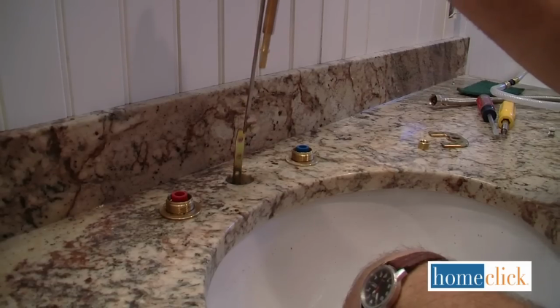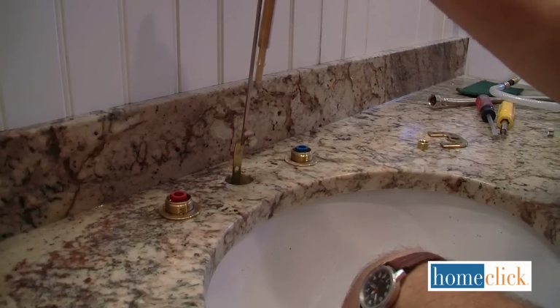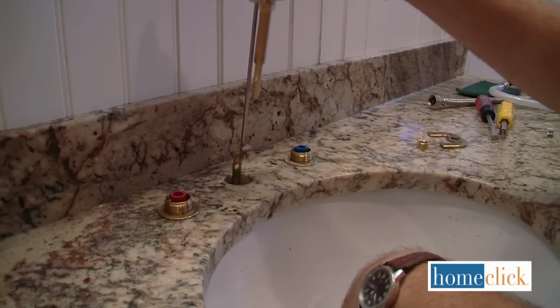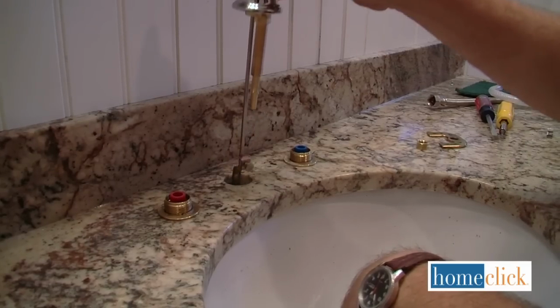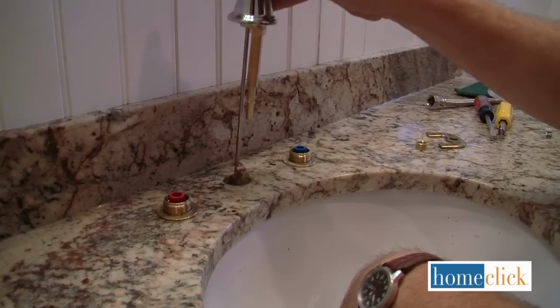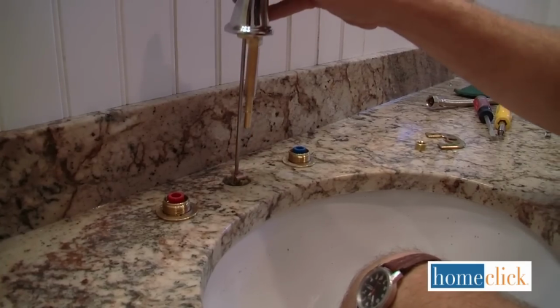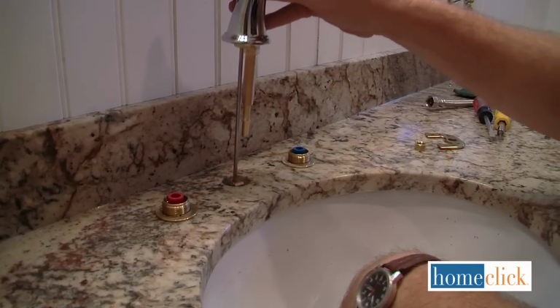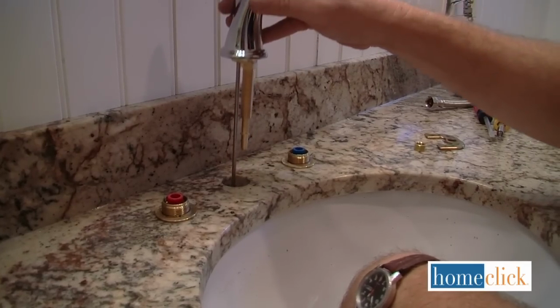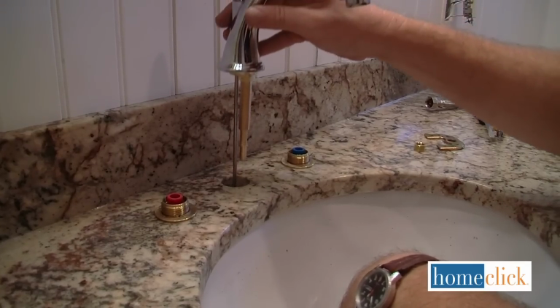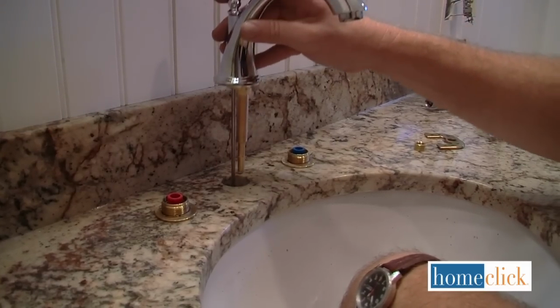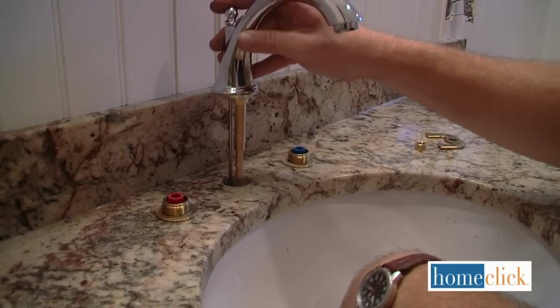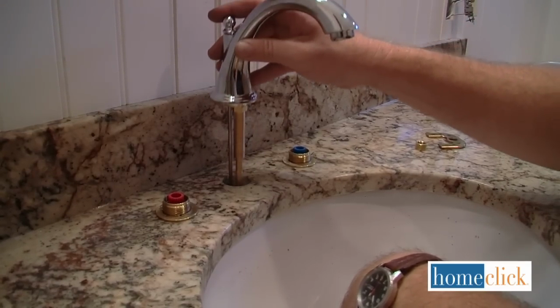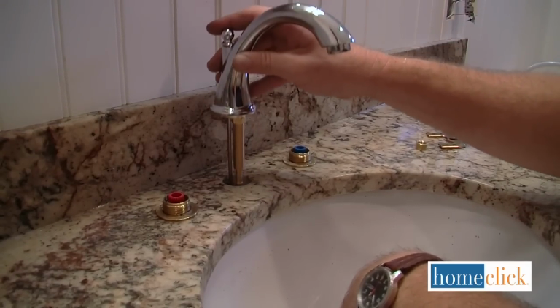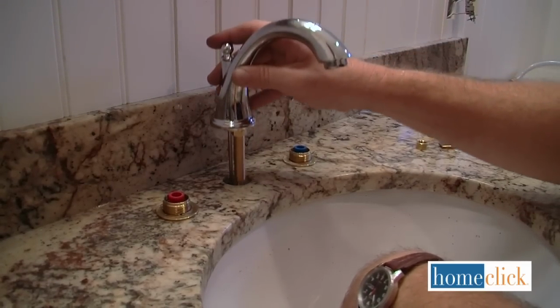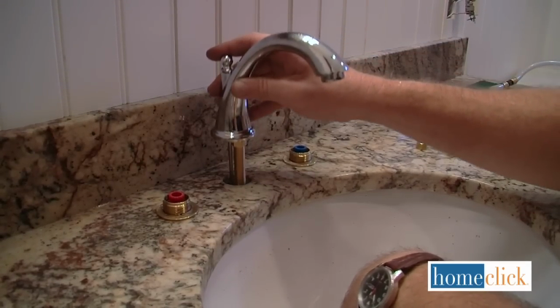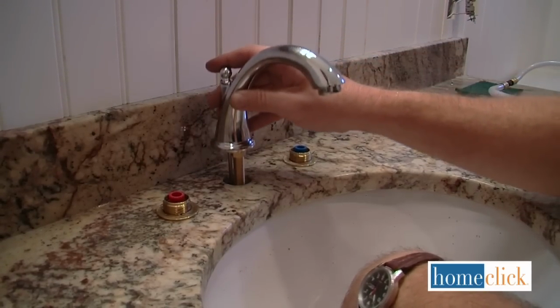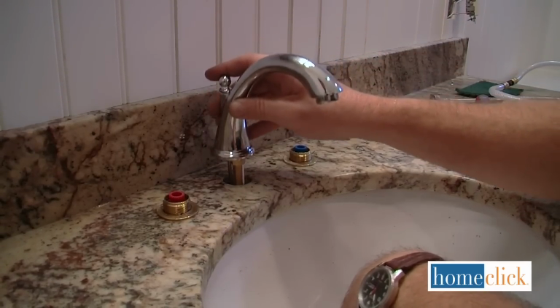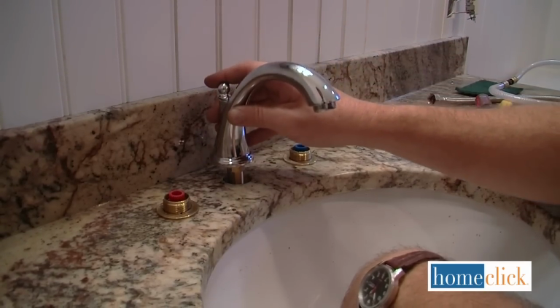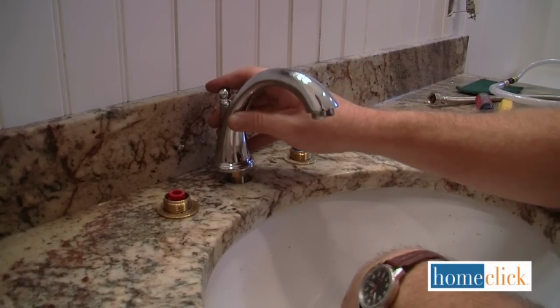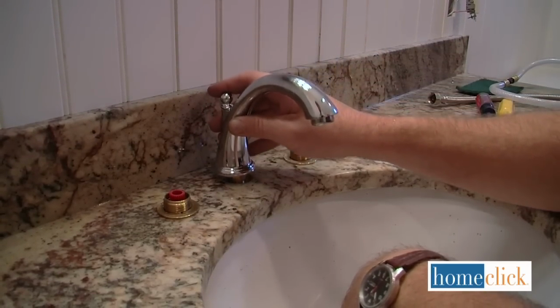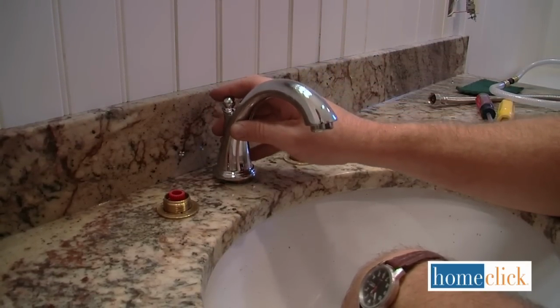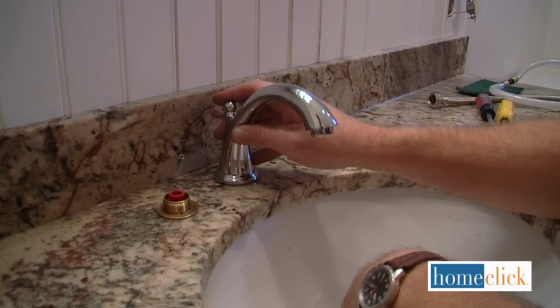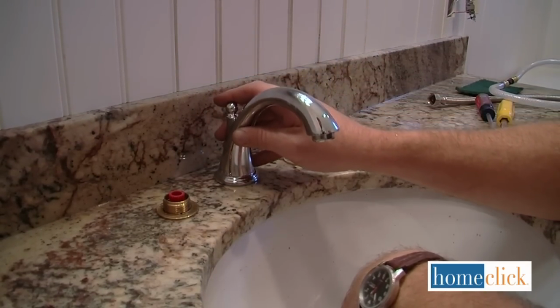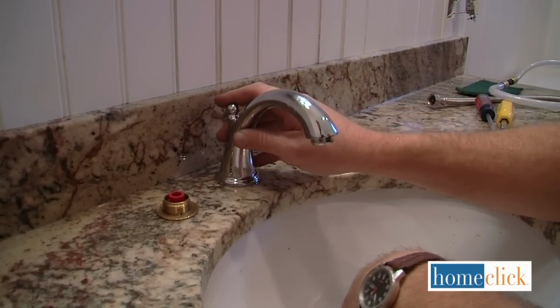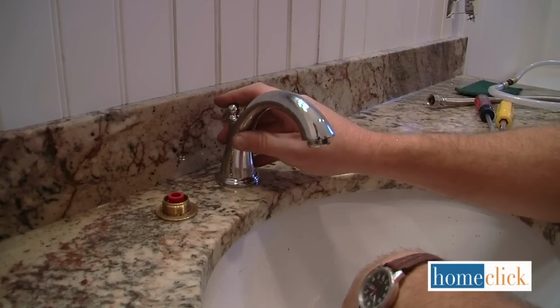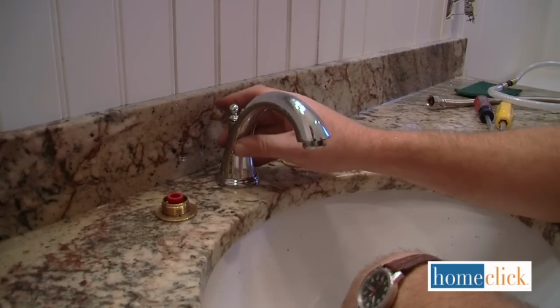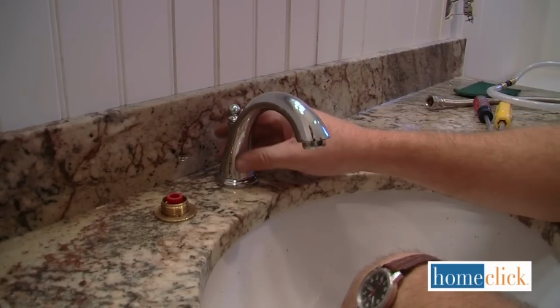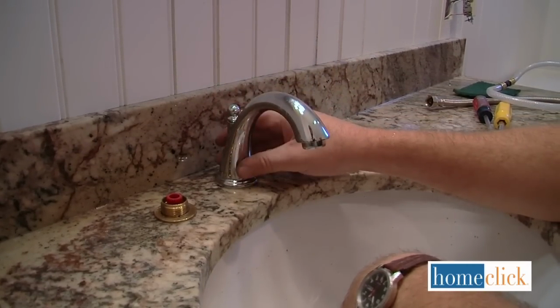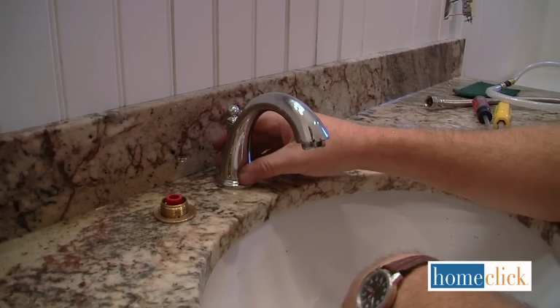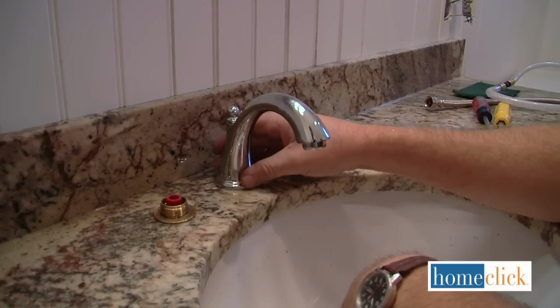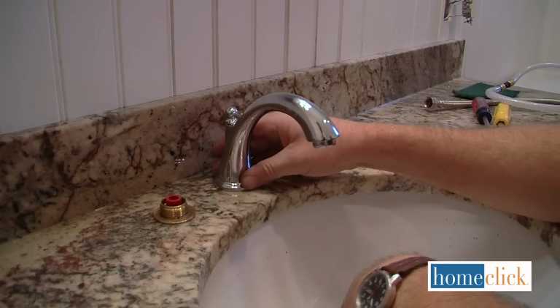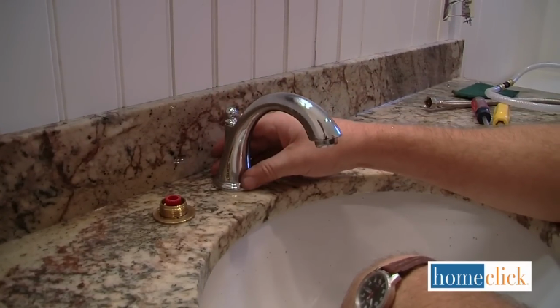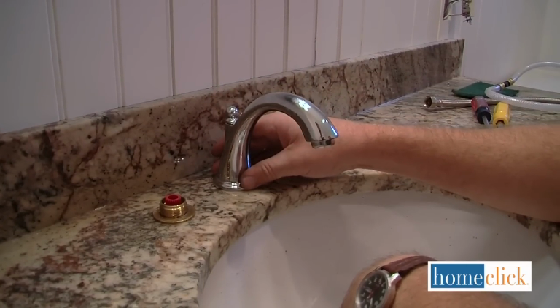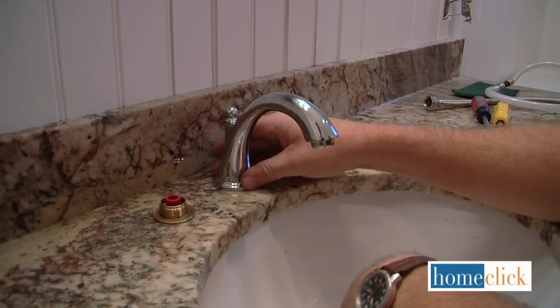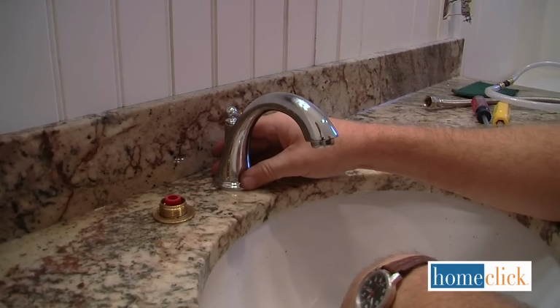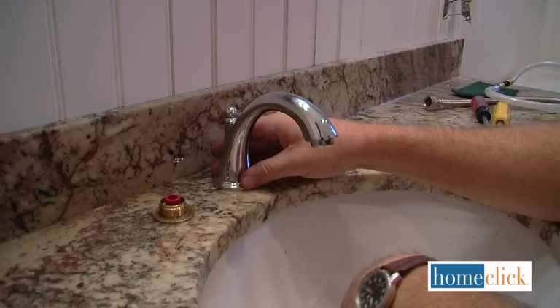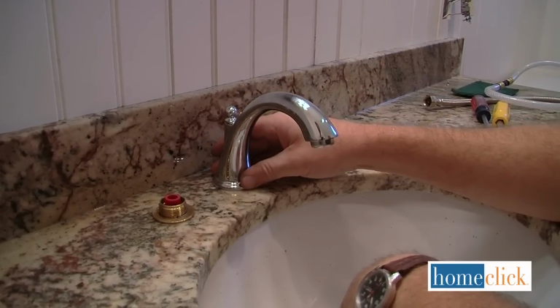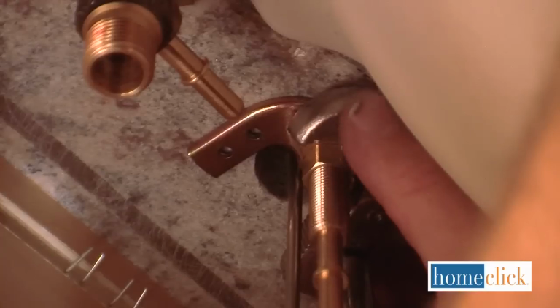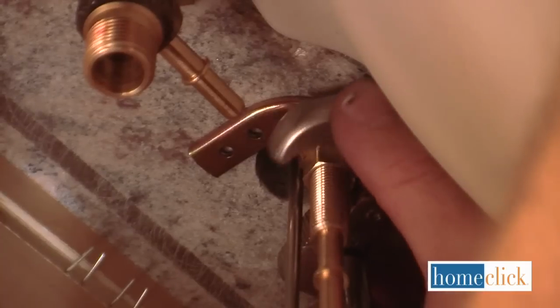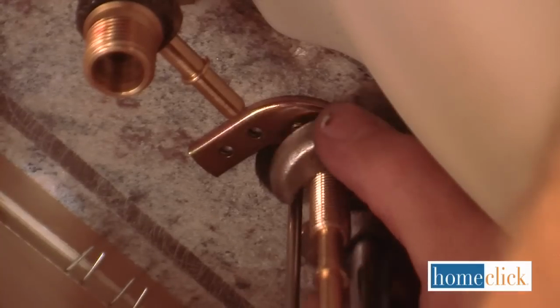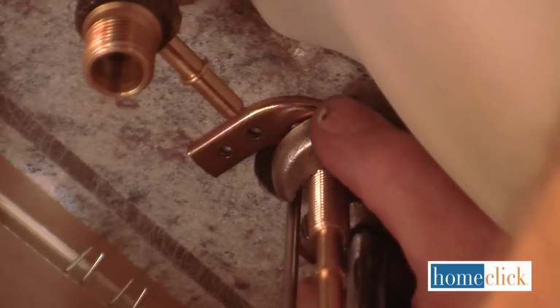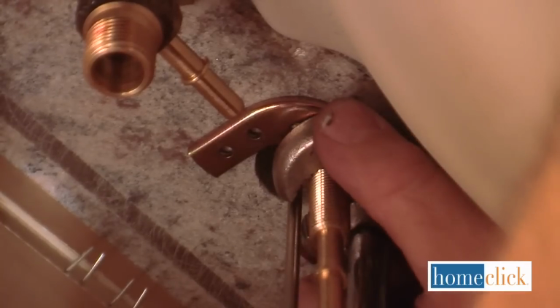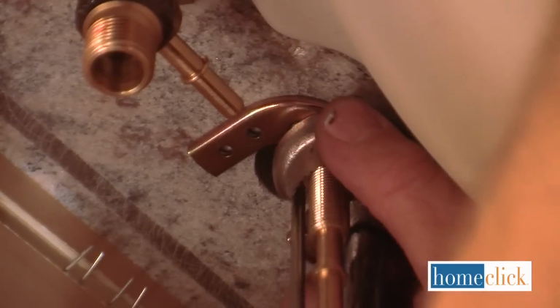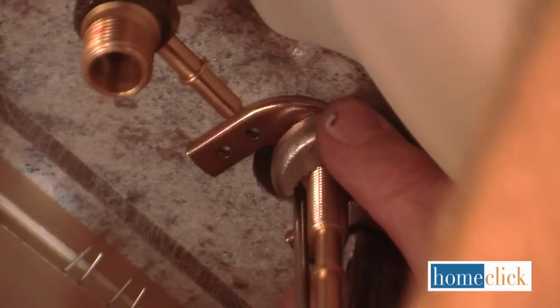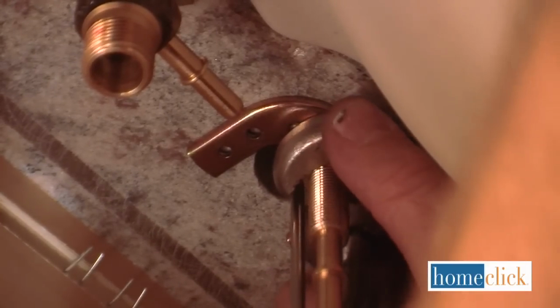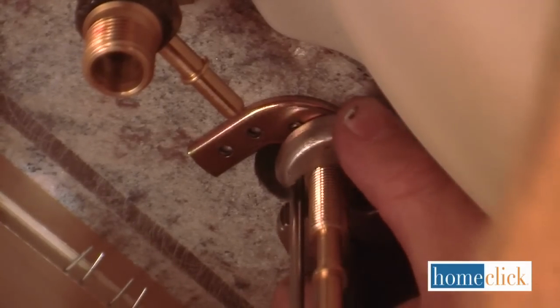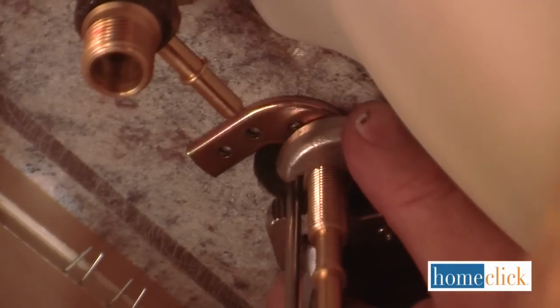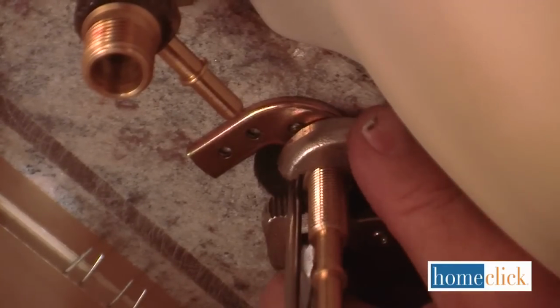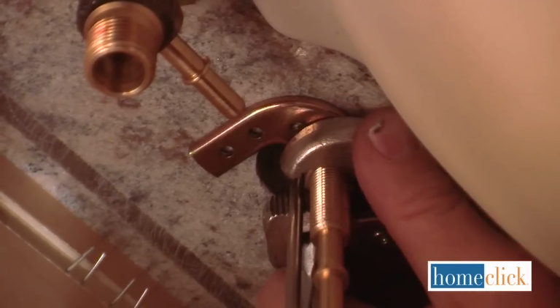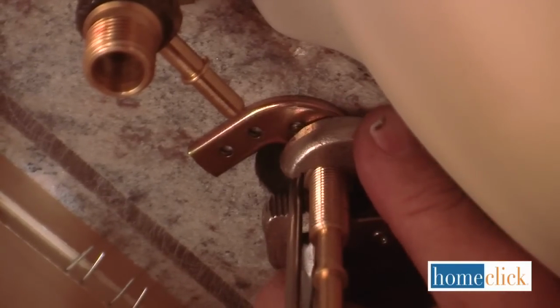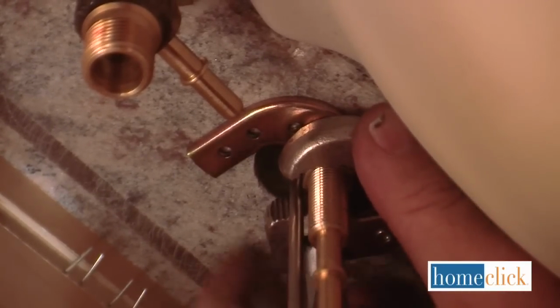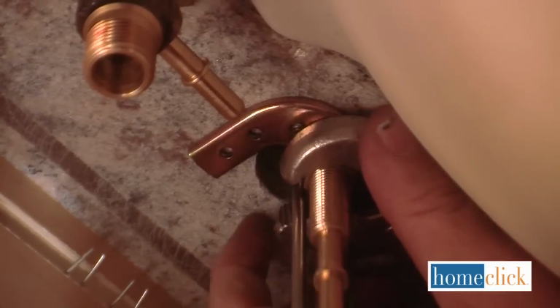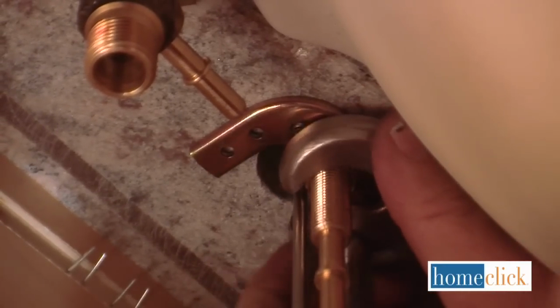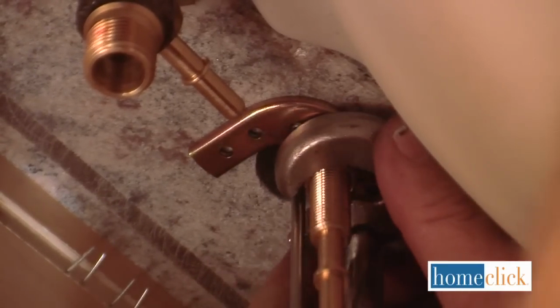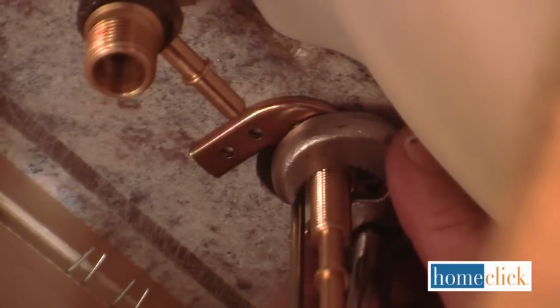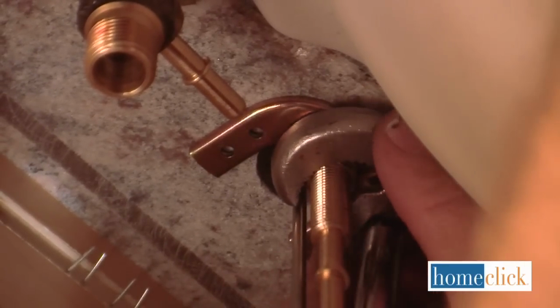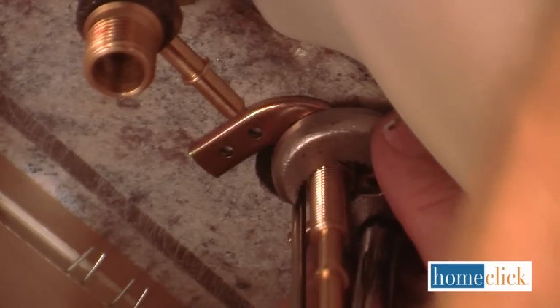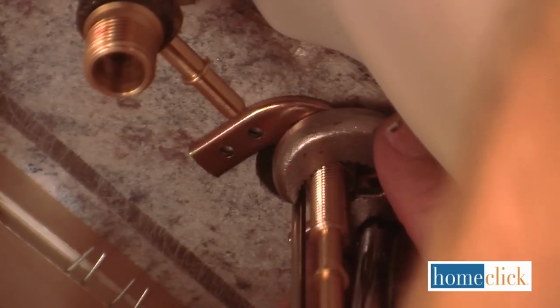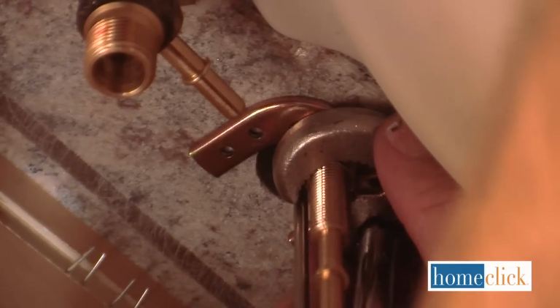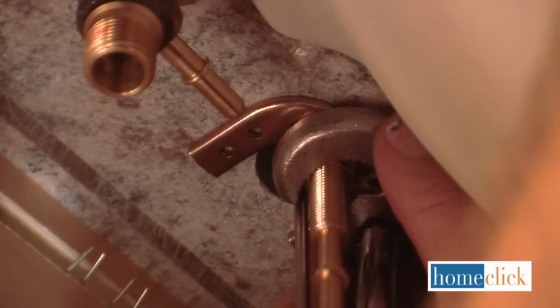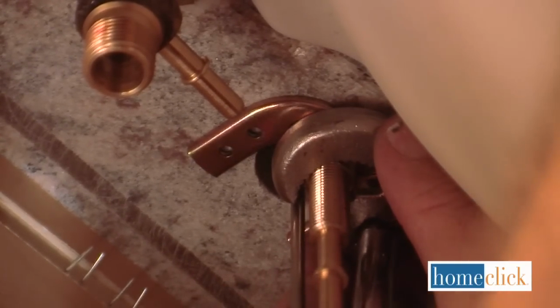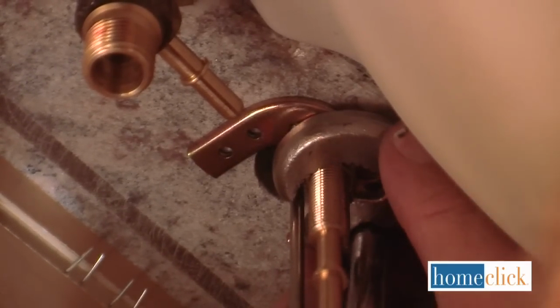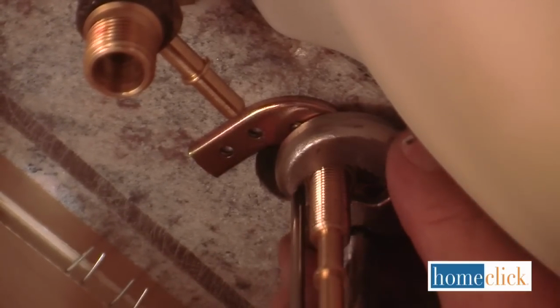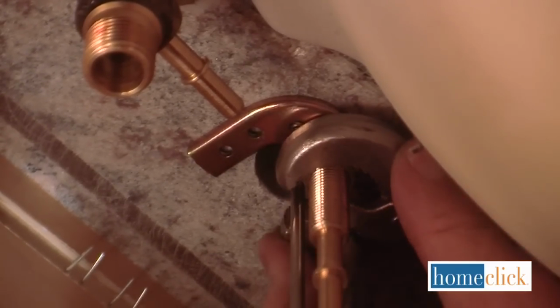Next we'll install the spout. Insert the stem through the middle hole and secure the spout with the mounting bracket using the brass nut.